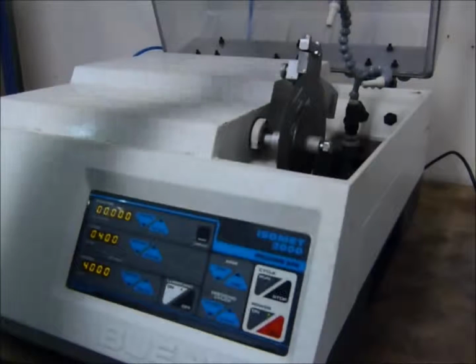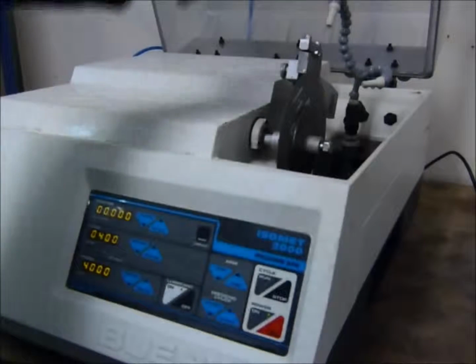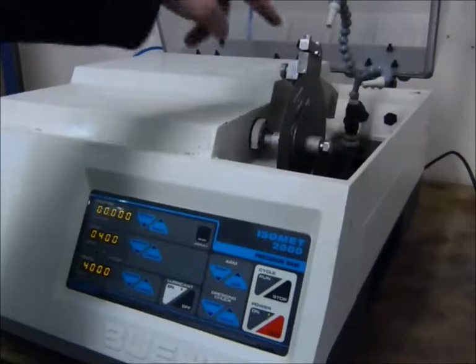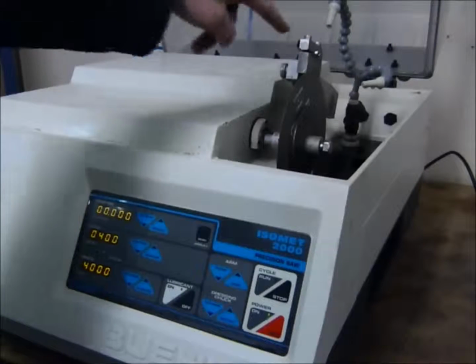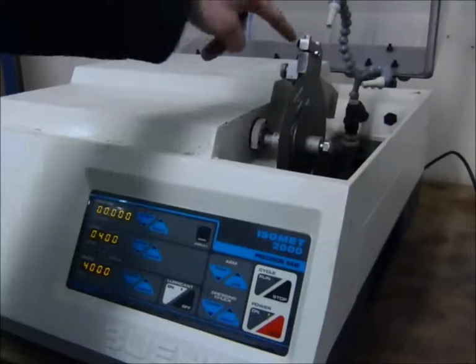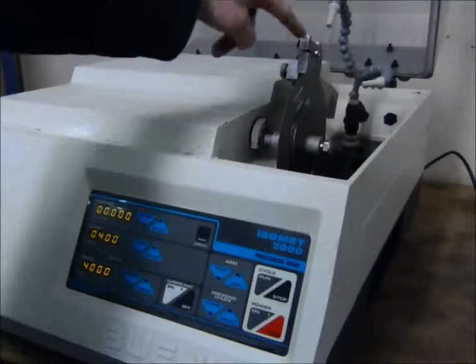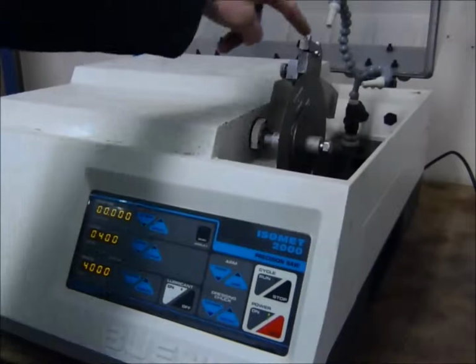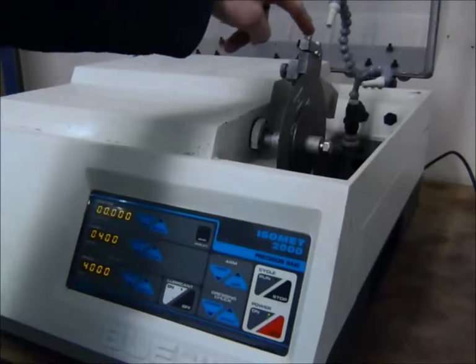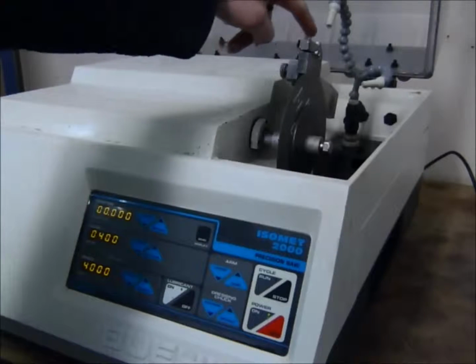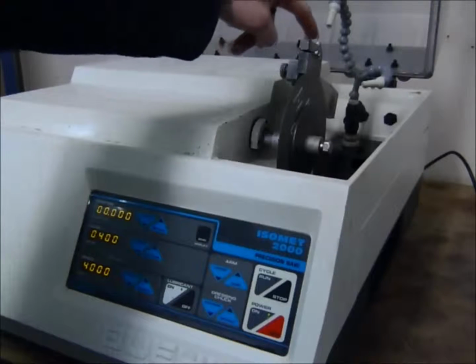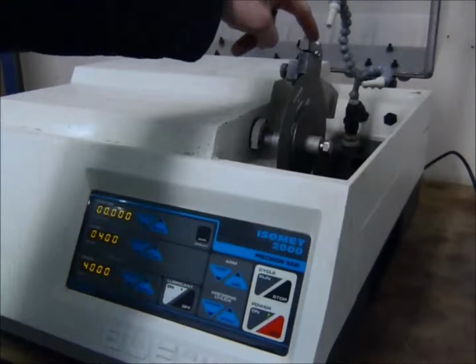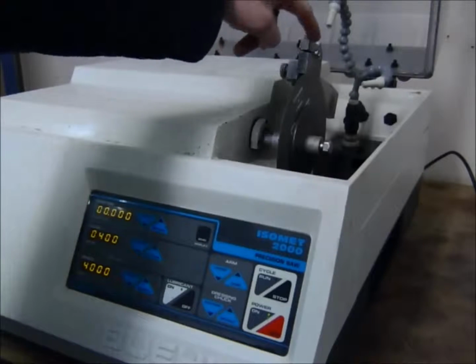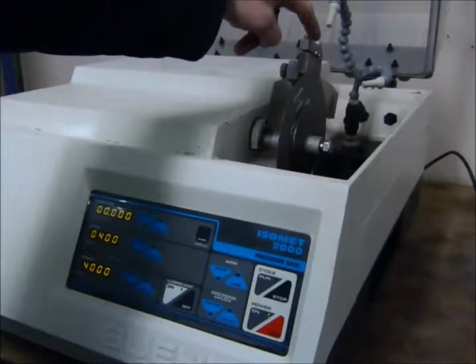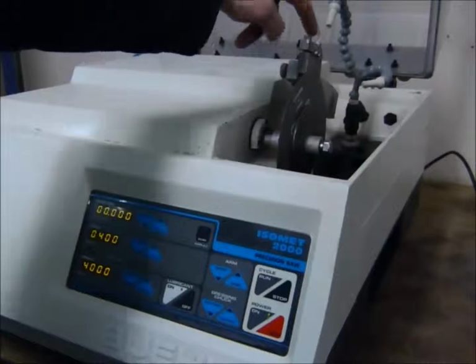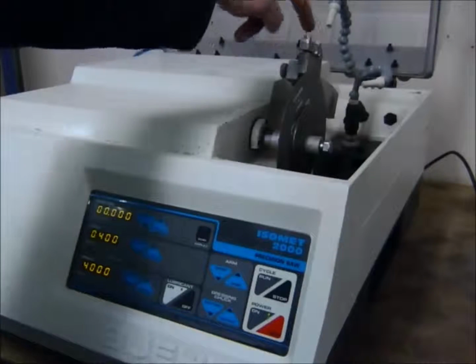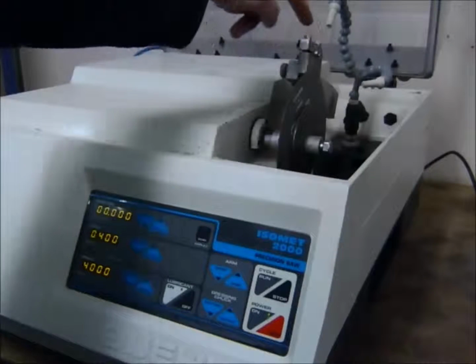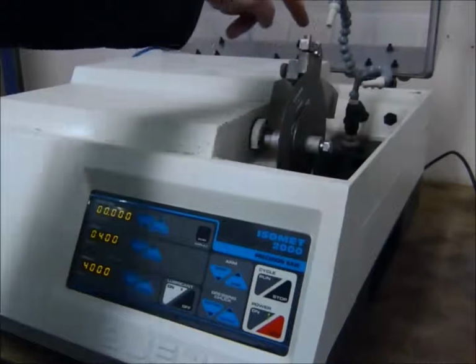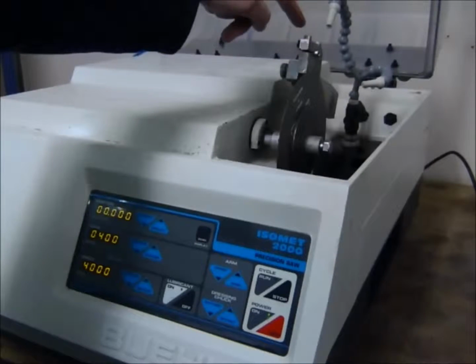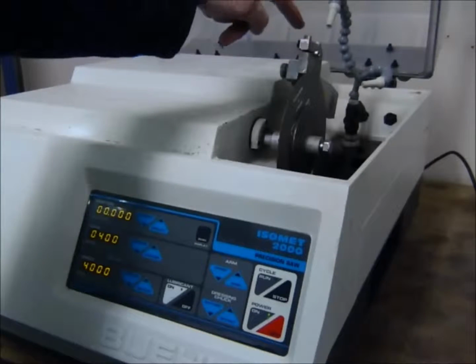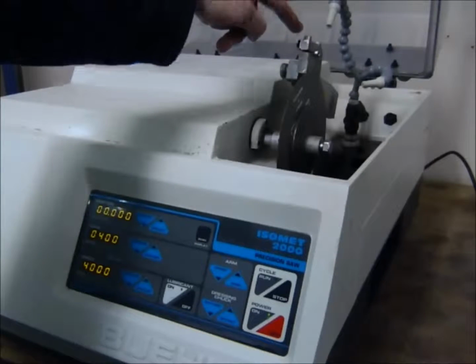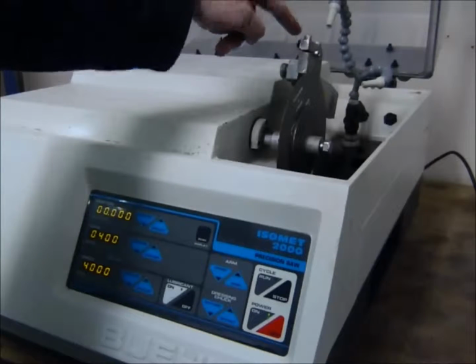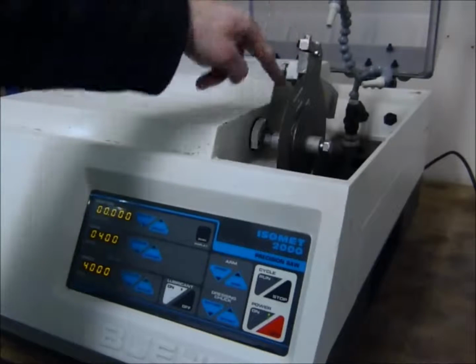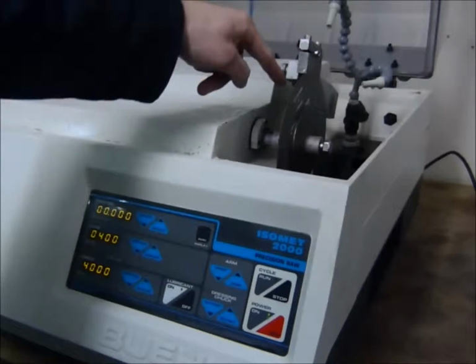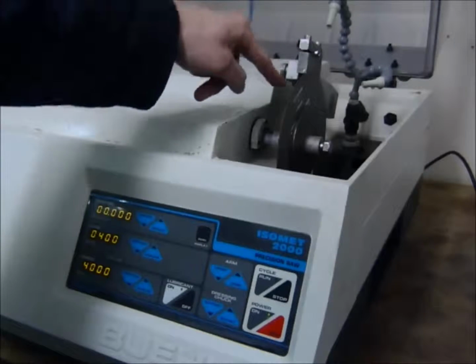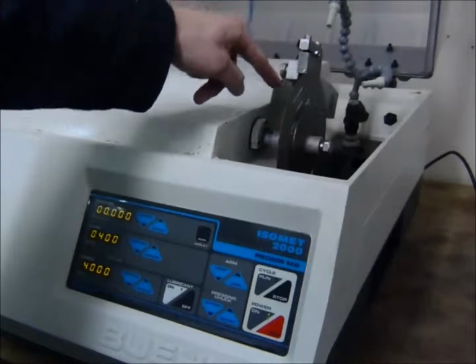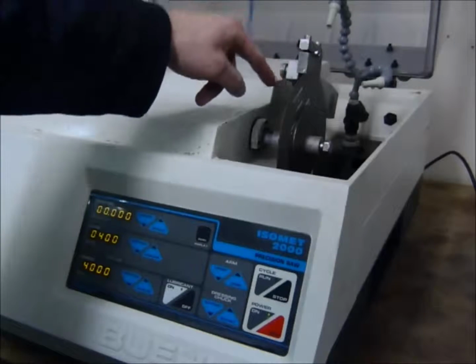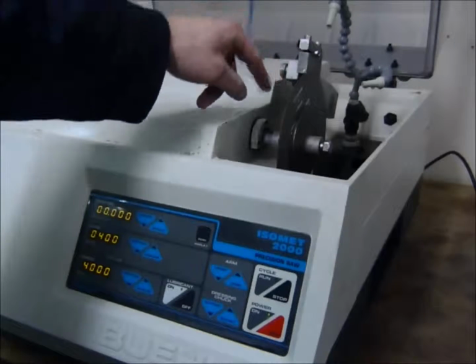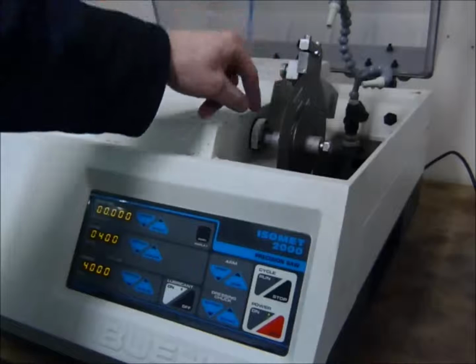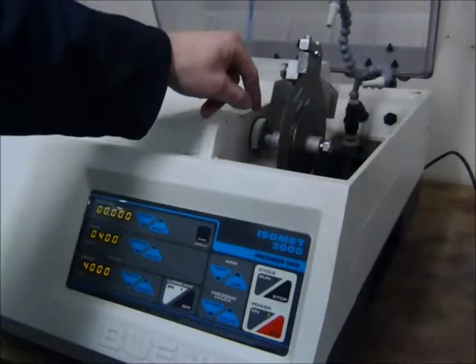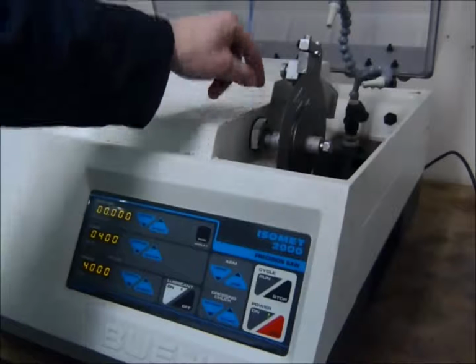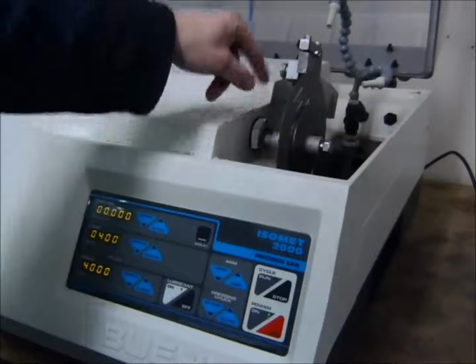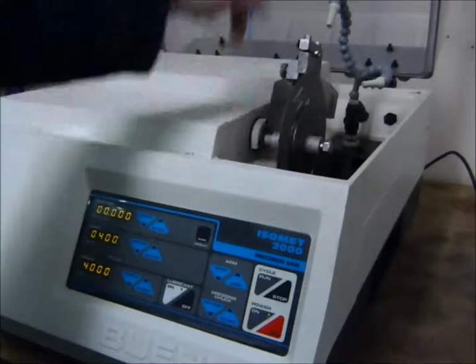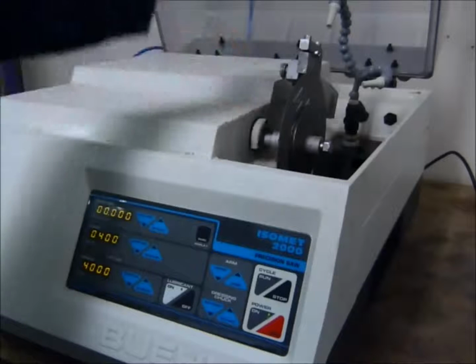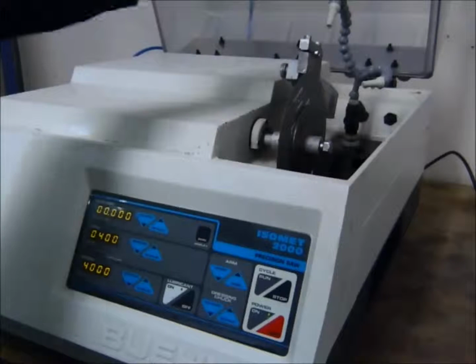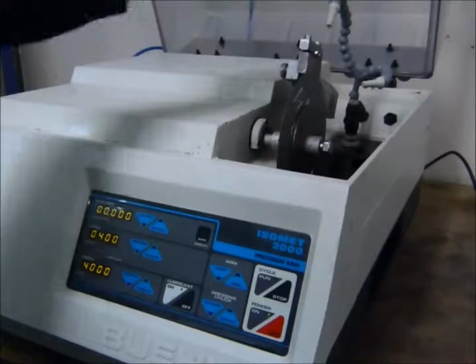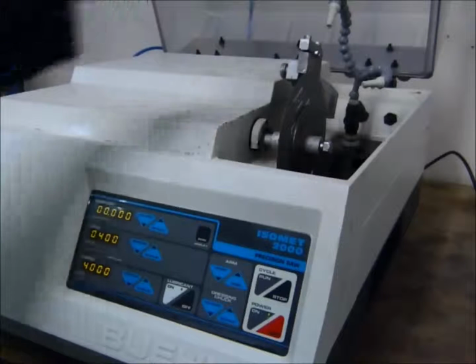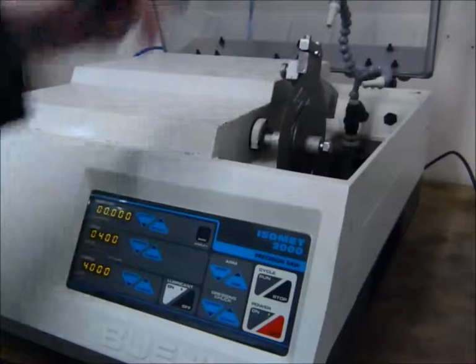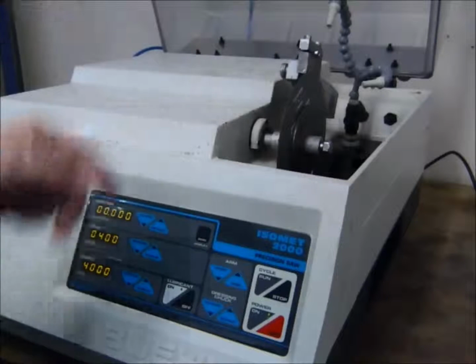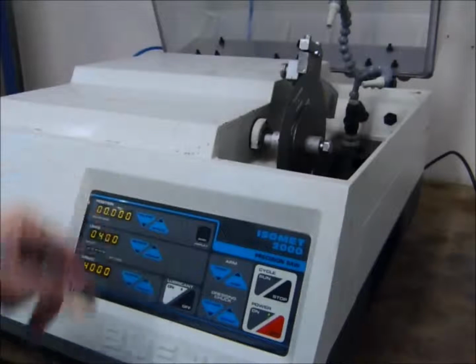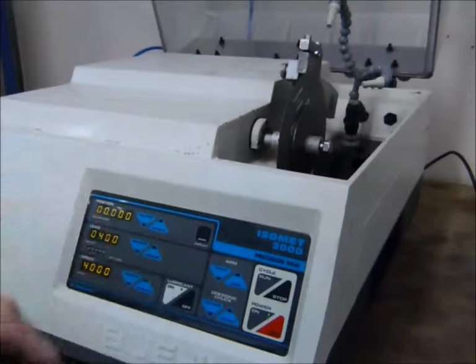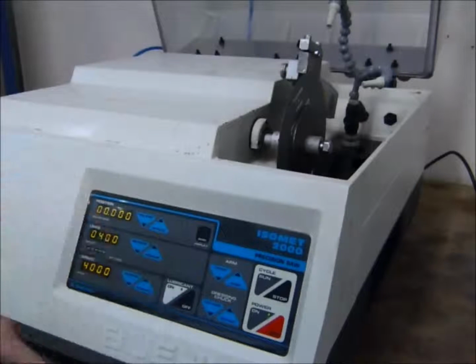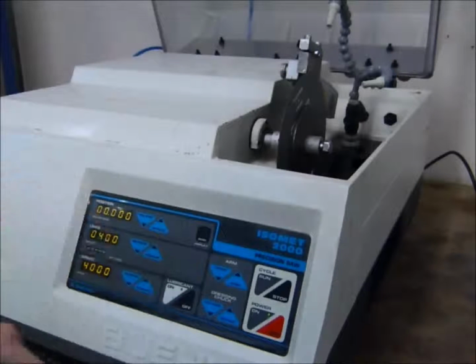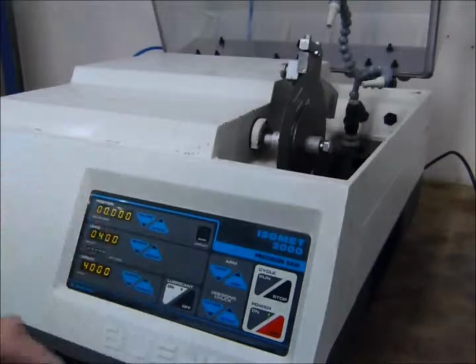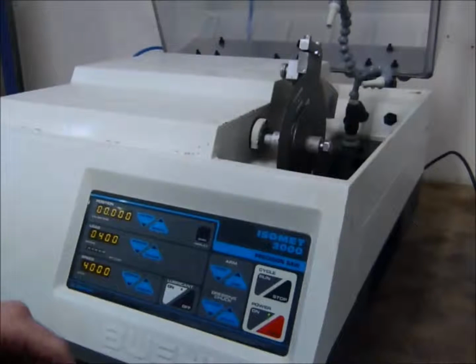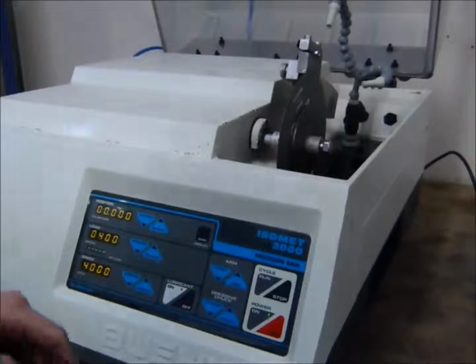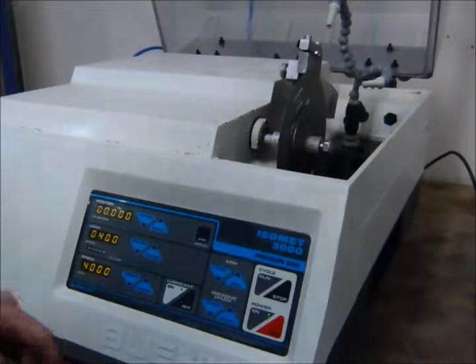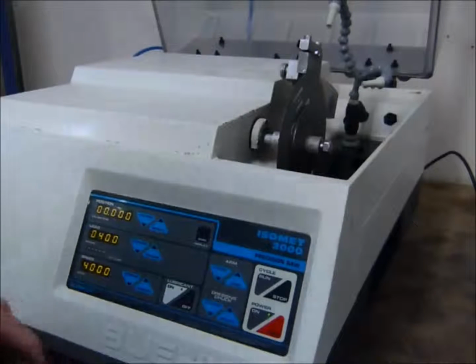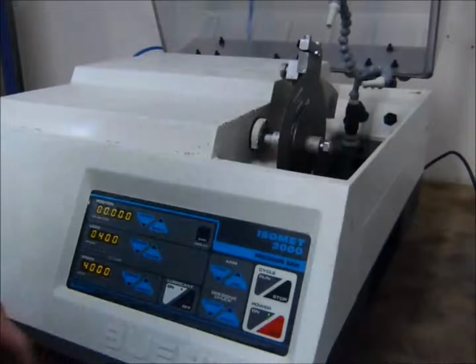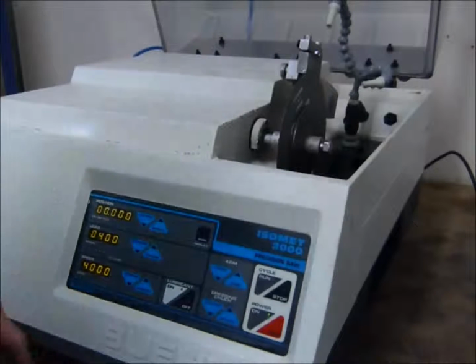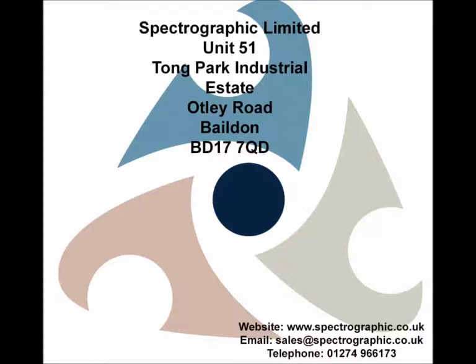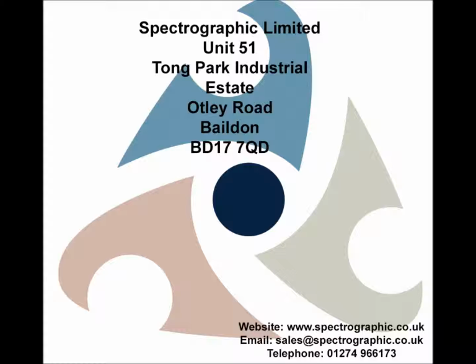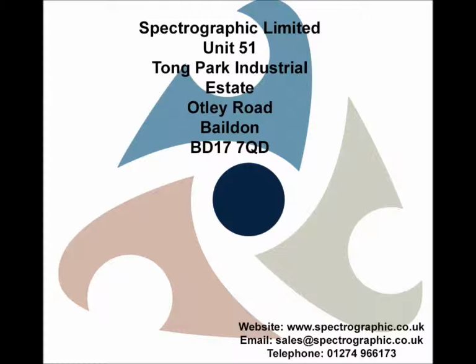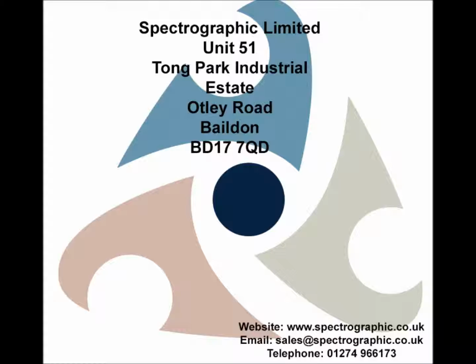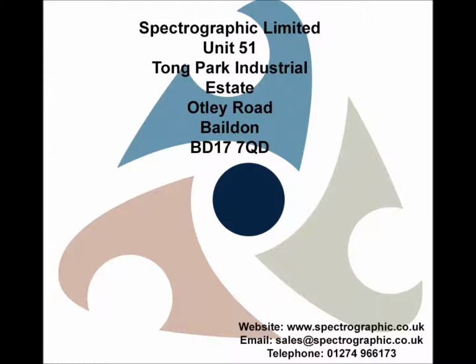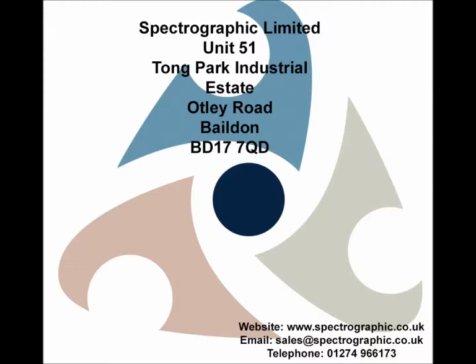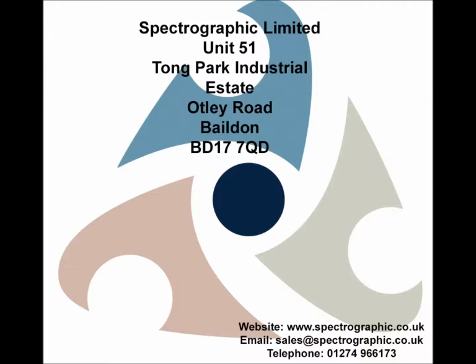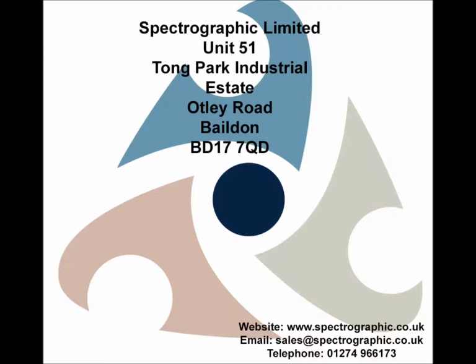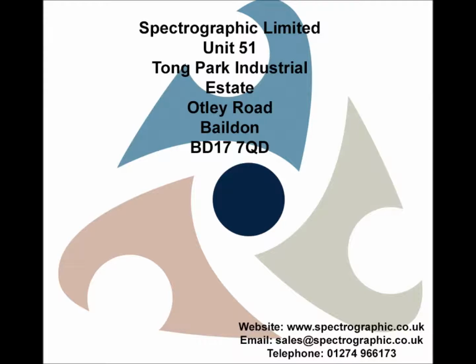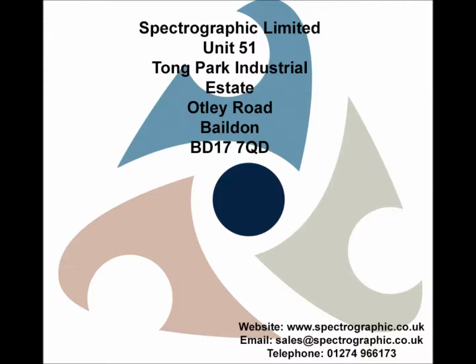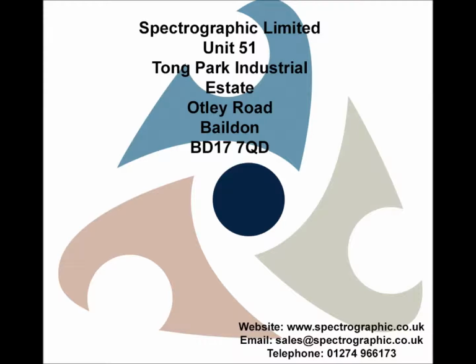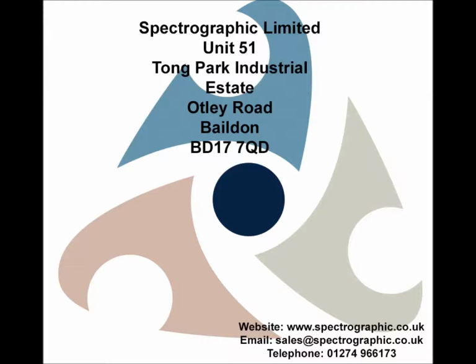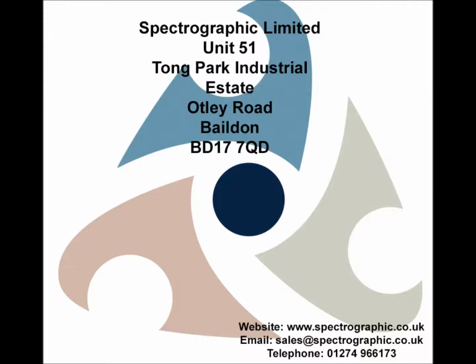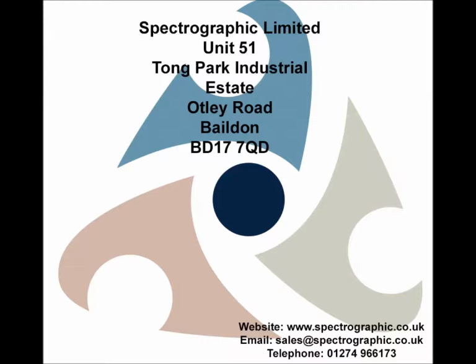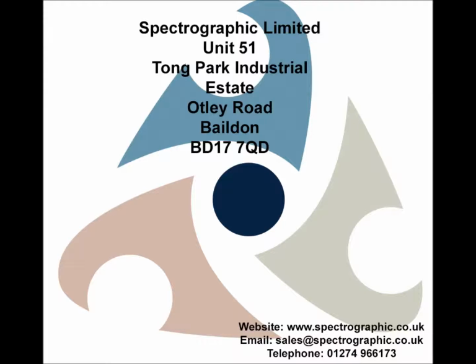As you can see there, it's cut the sample right down and then the arm has raised back up.